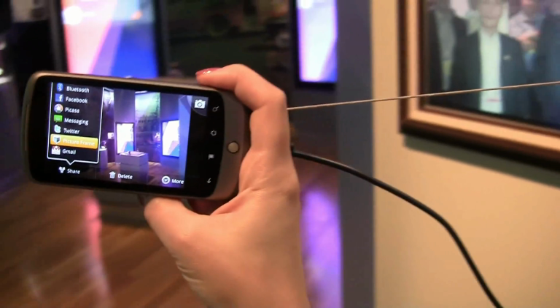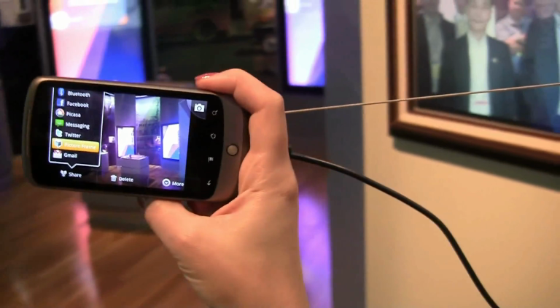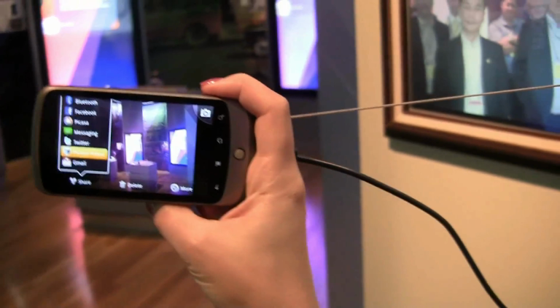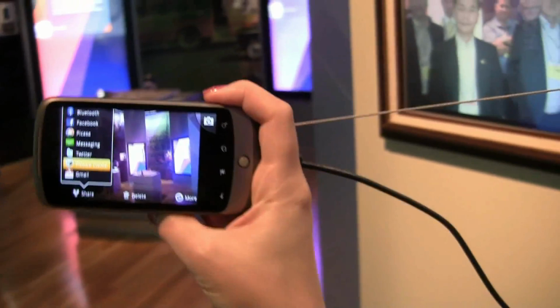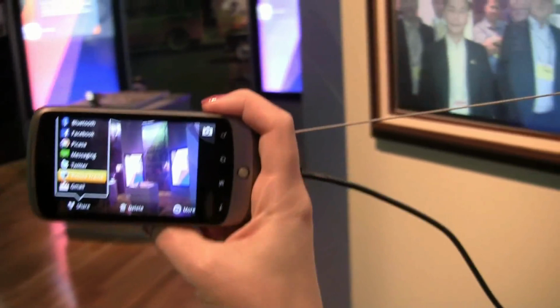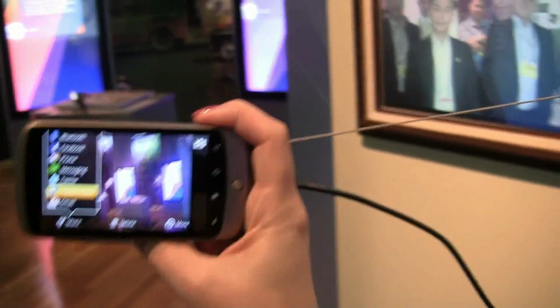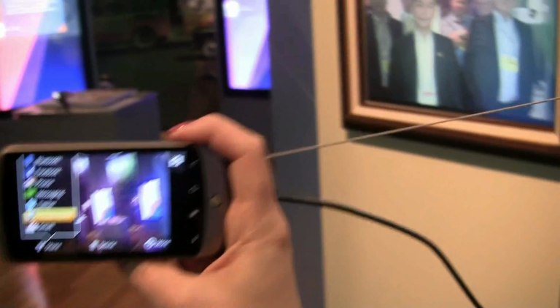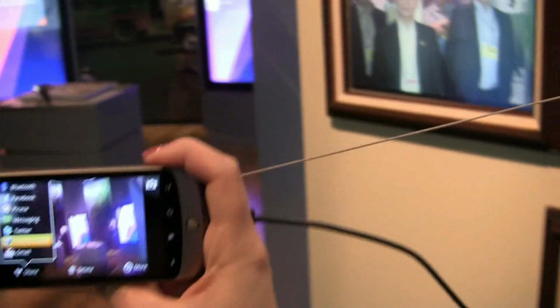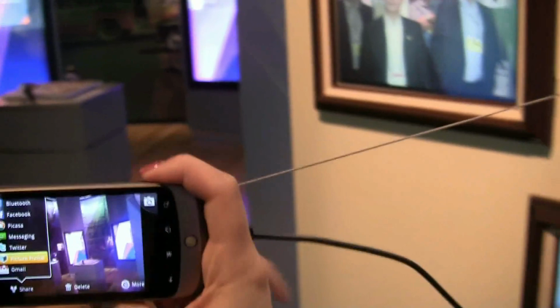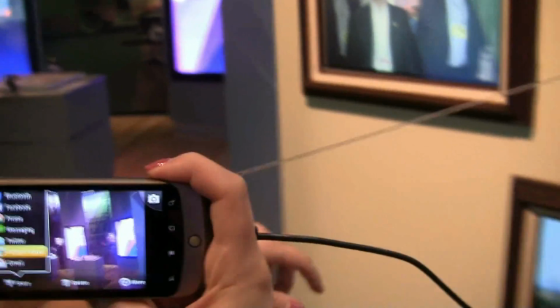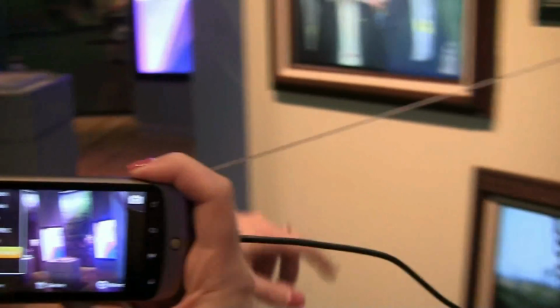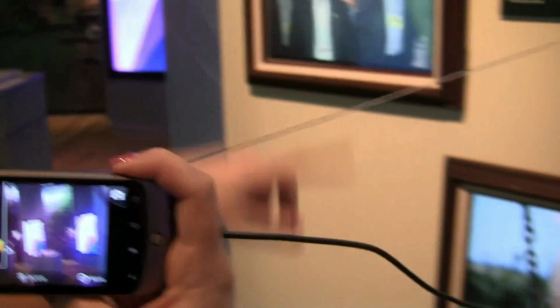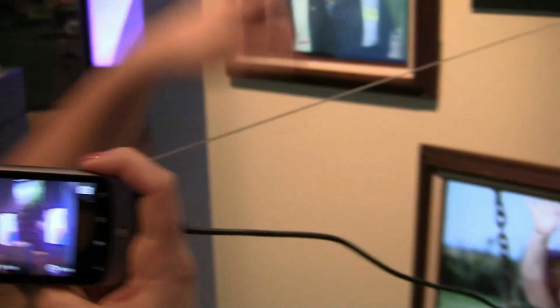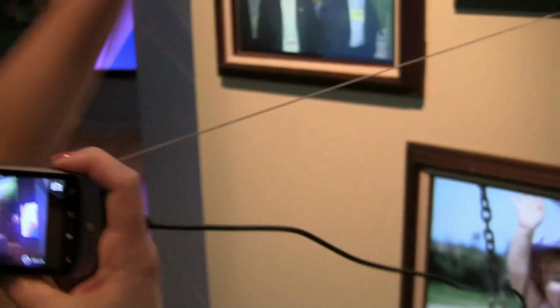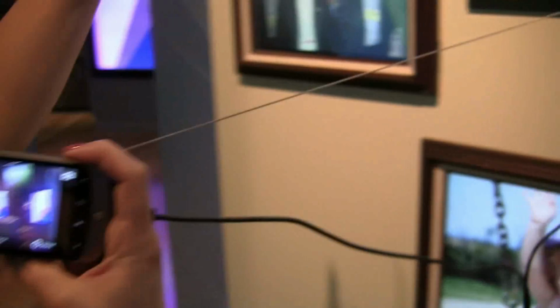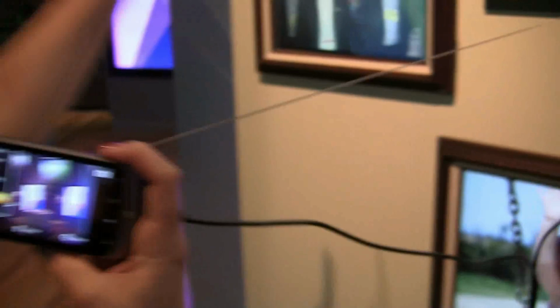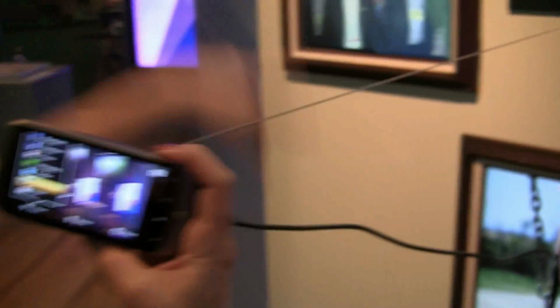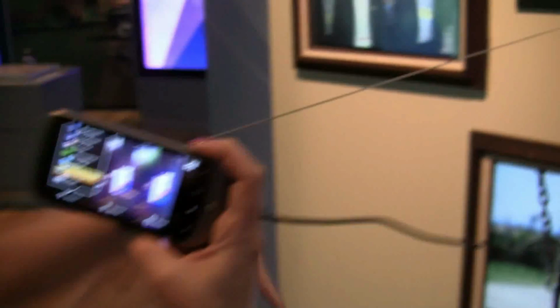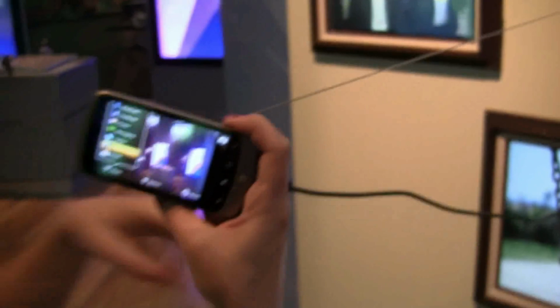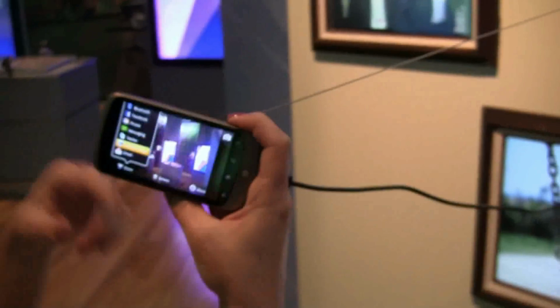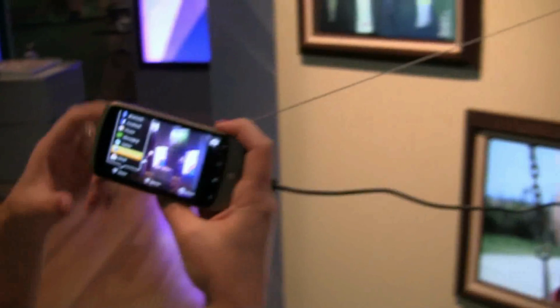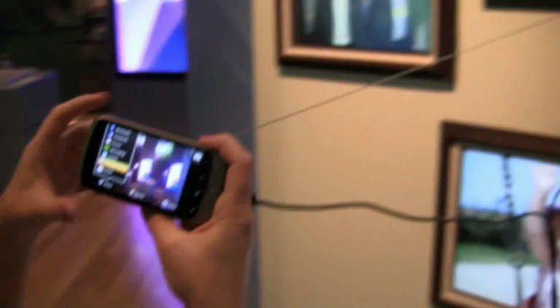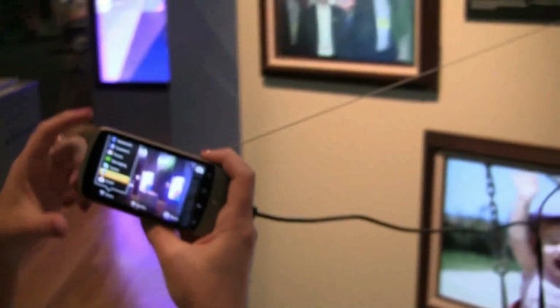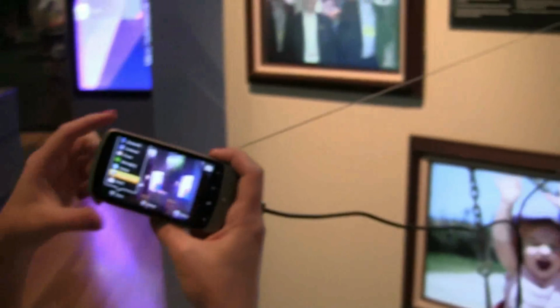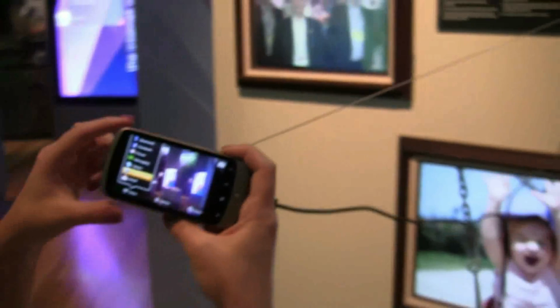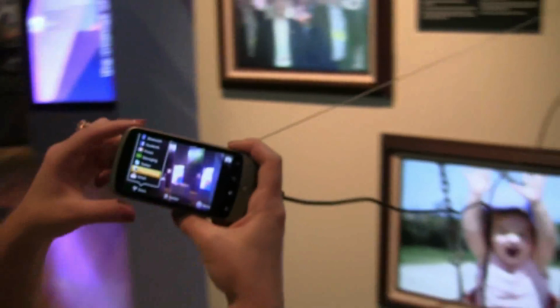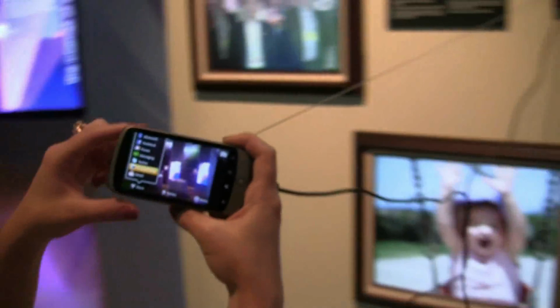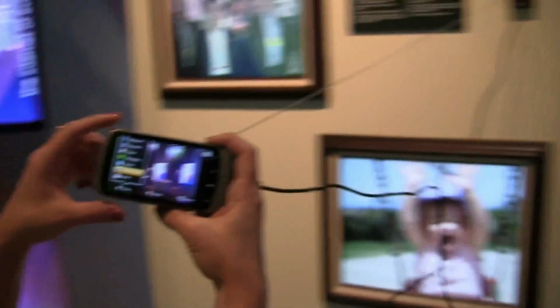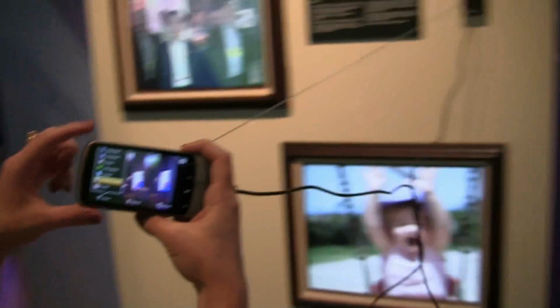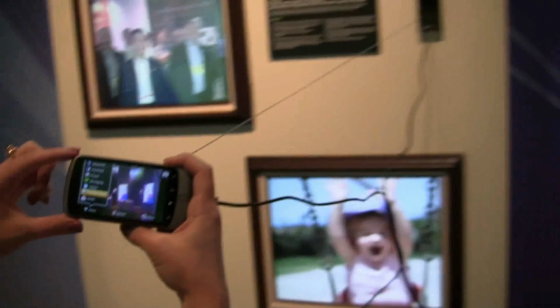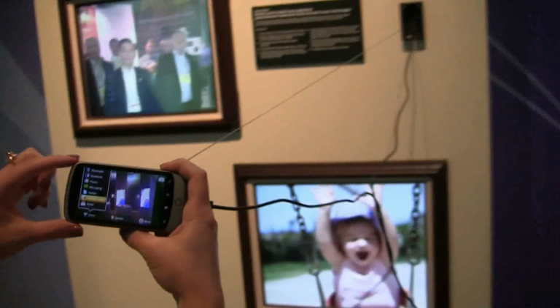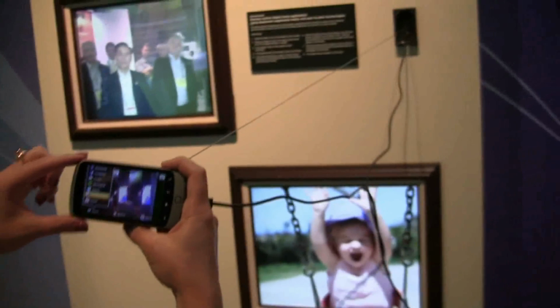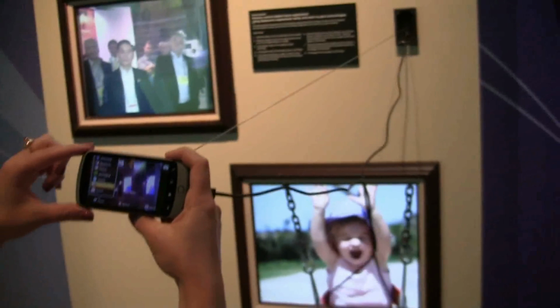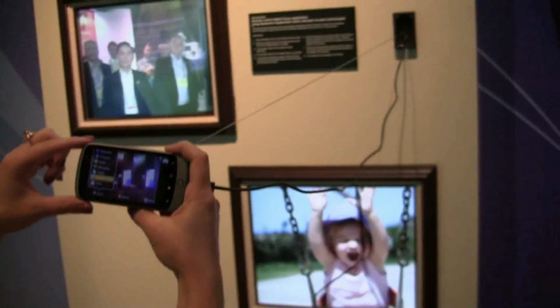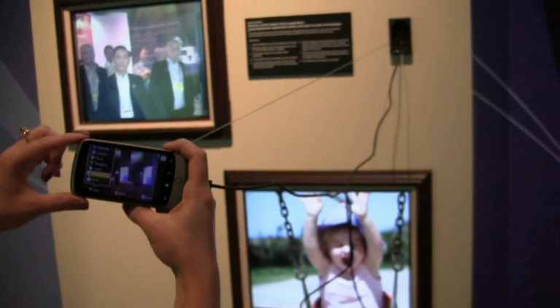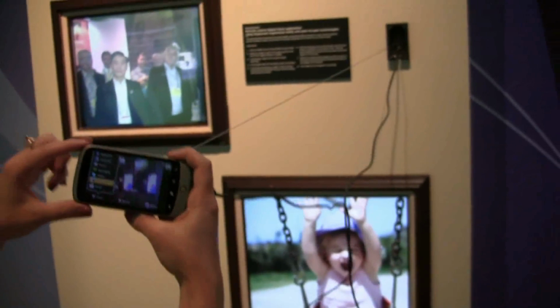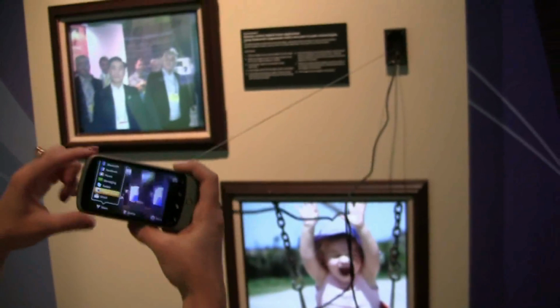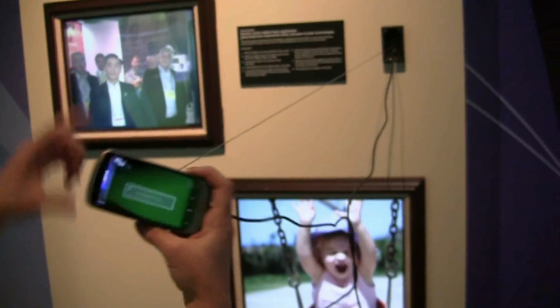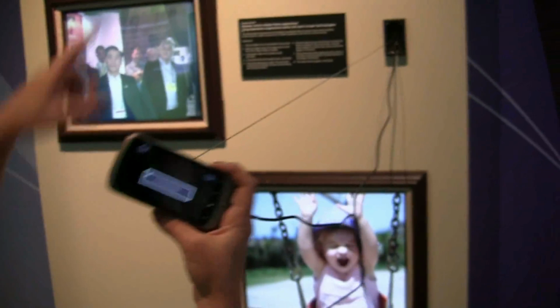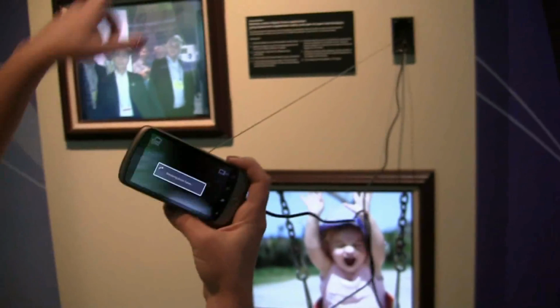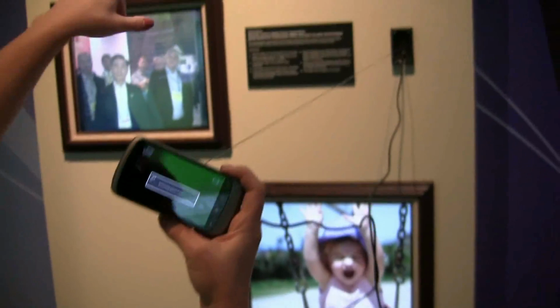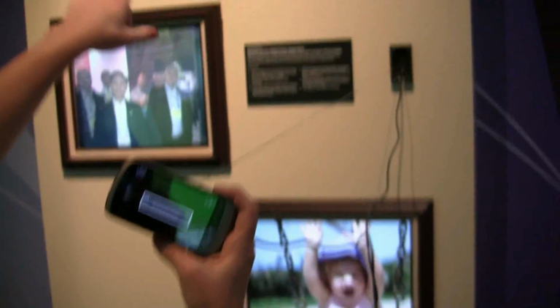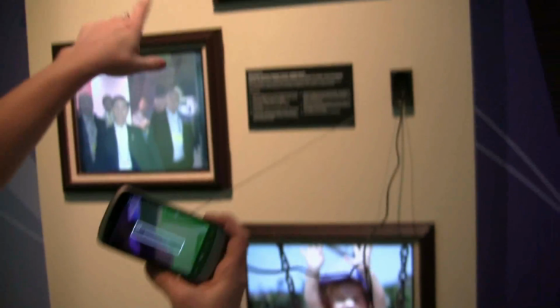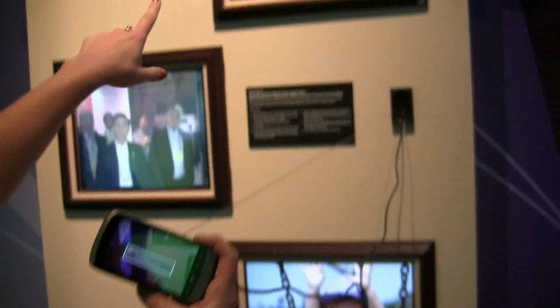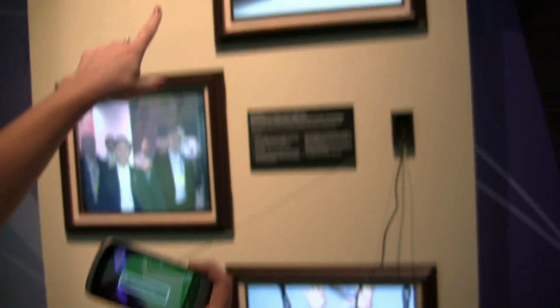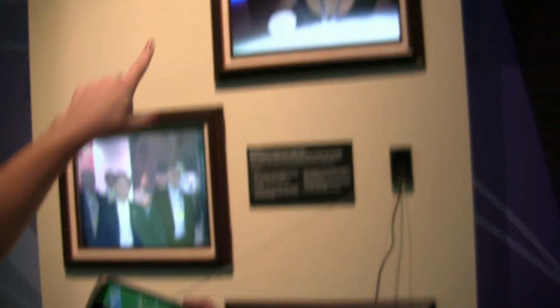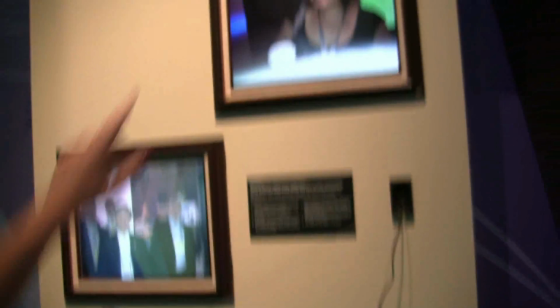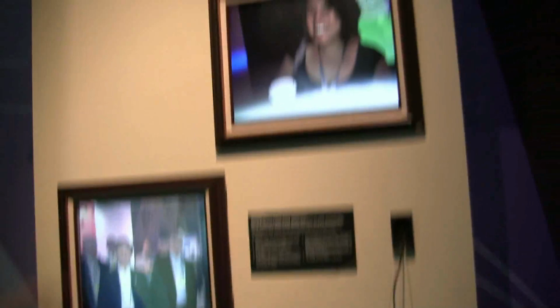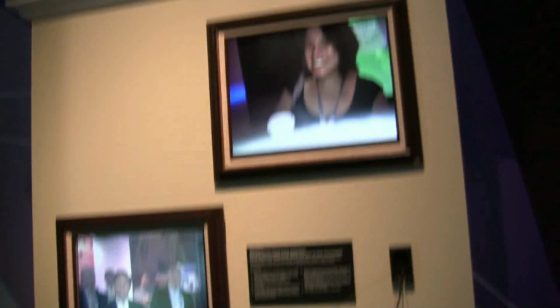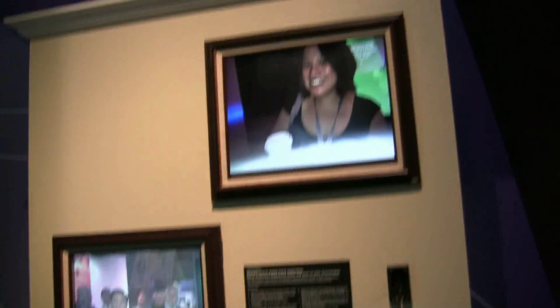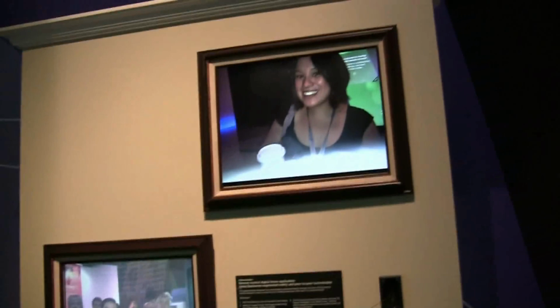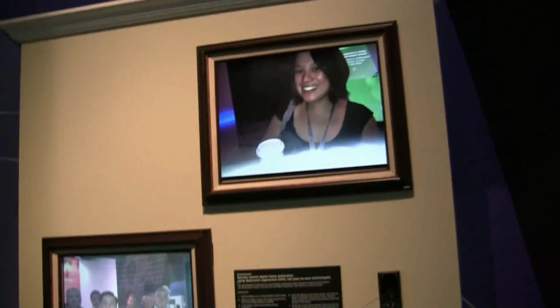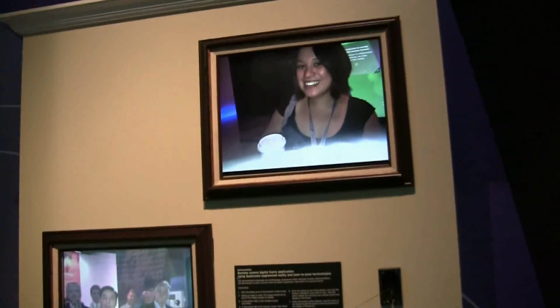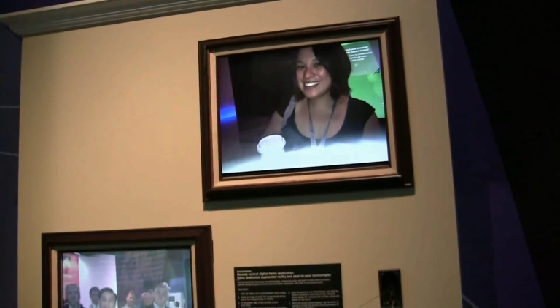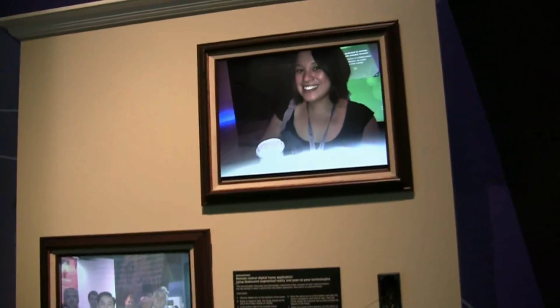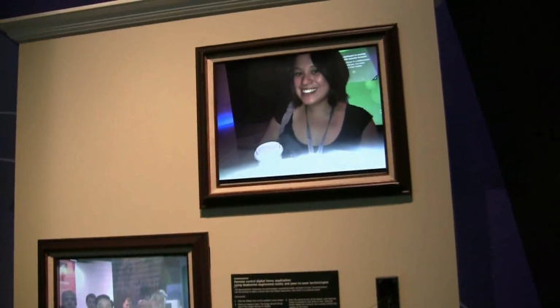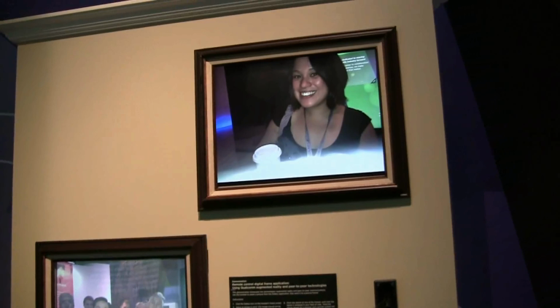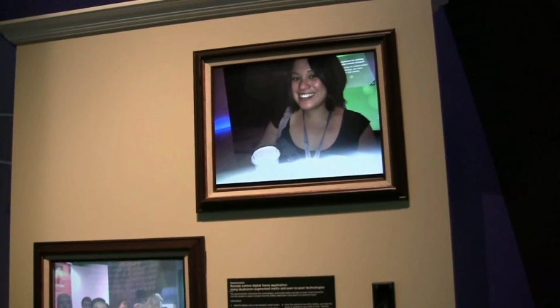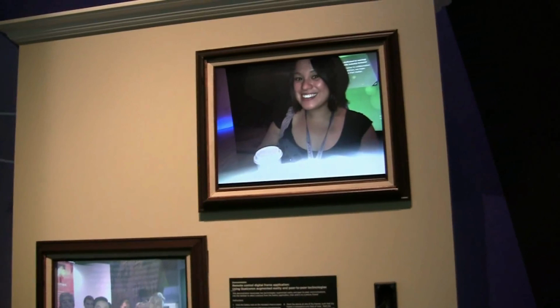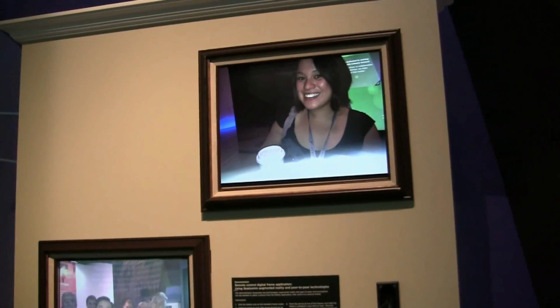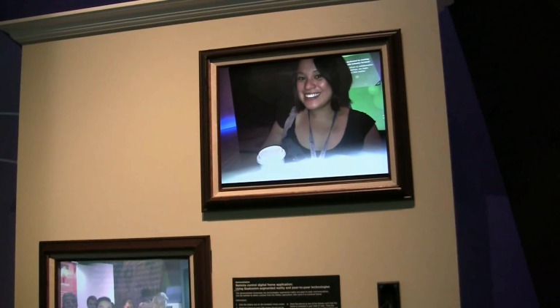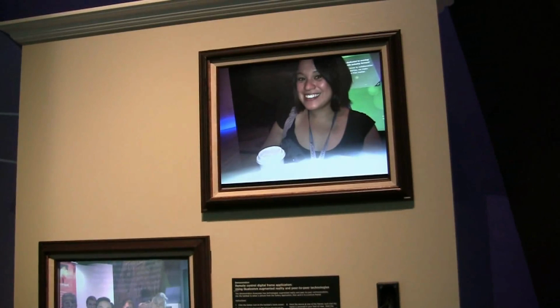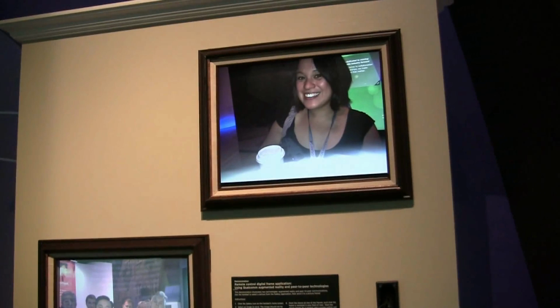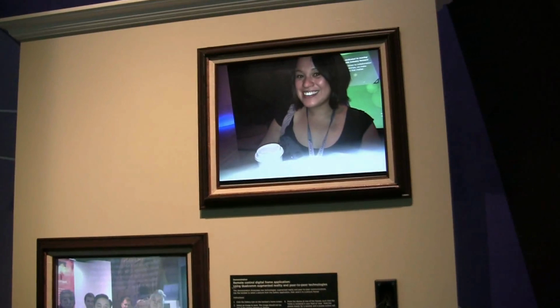Here on the wall we have three different picture frames with different pictures, with Nicole already up in the top corner there.